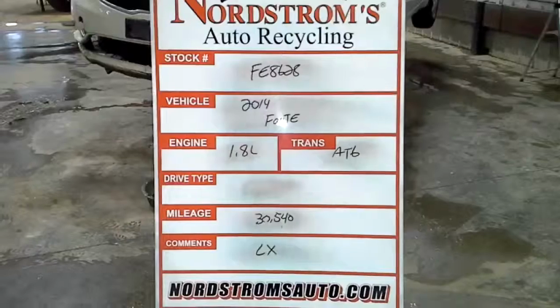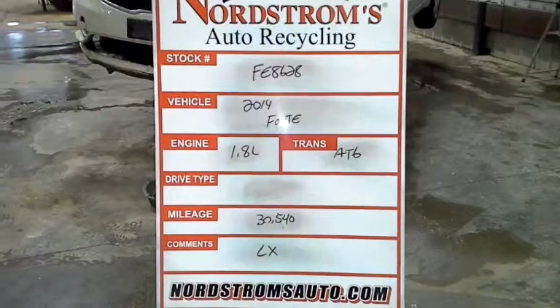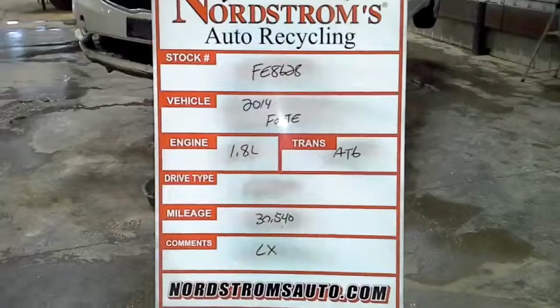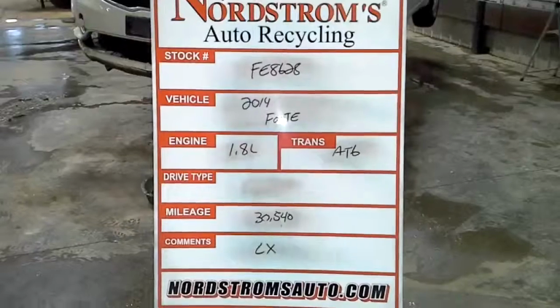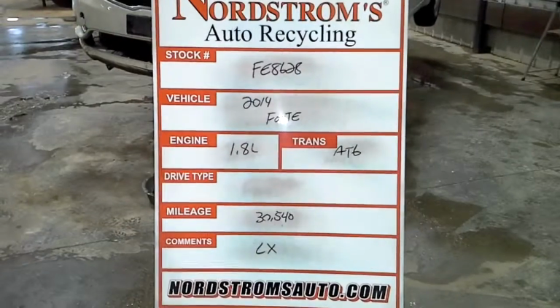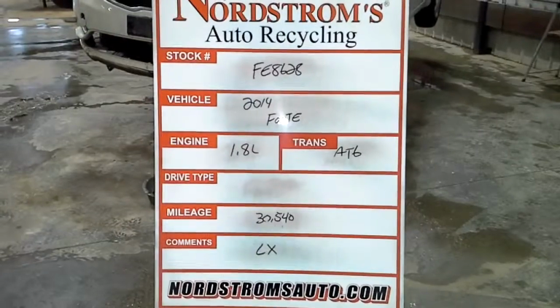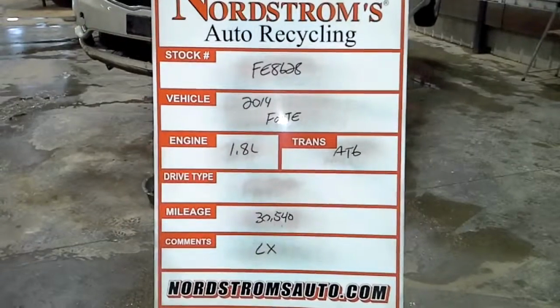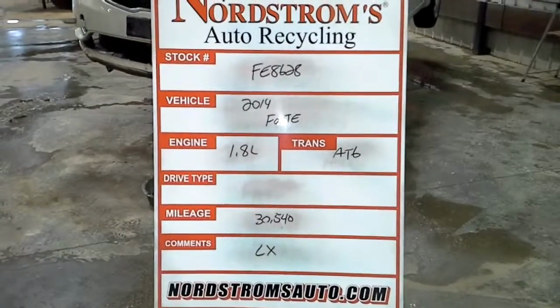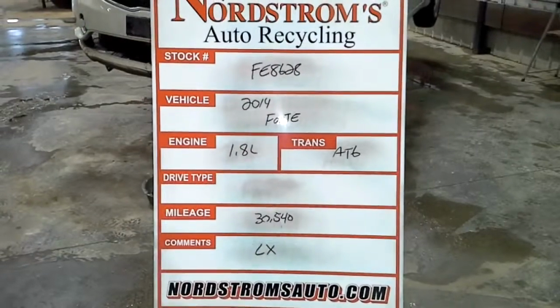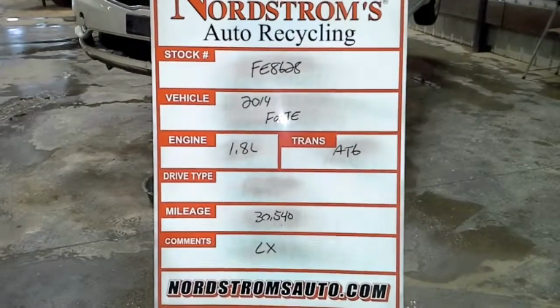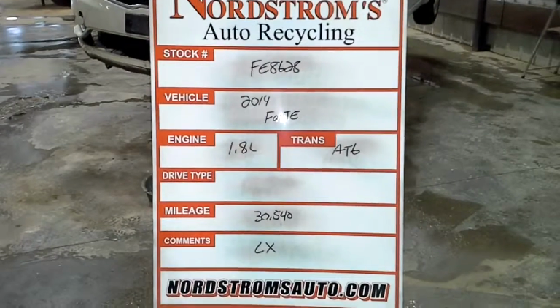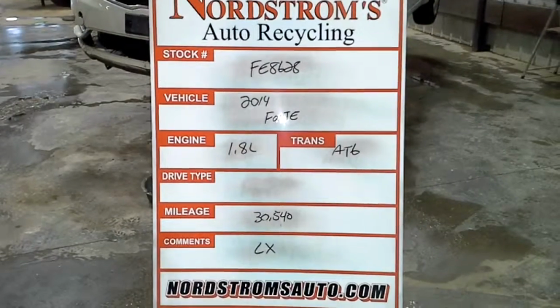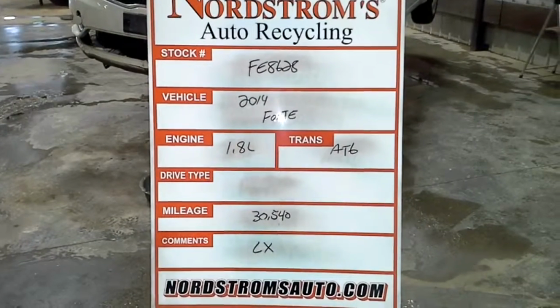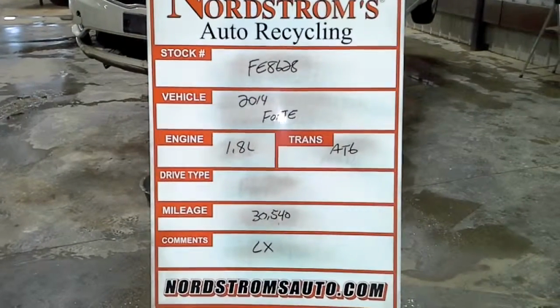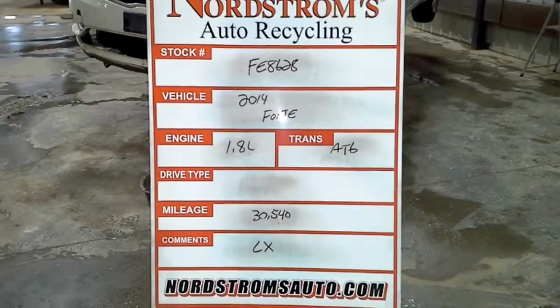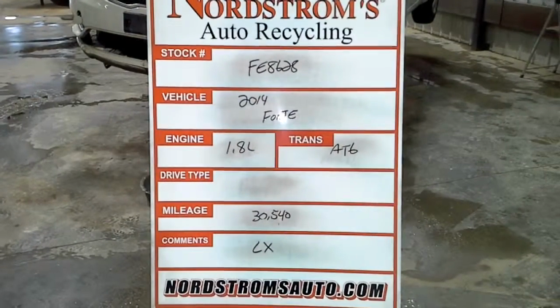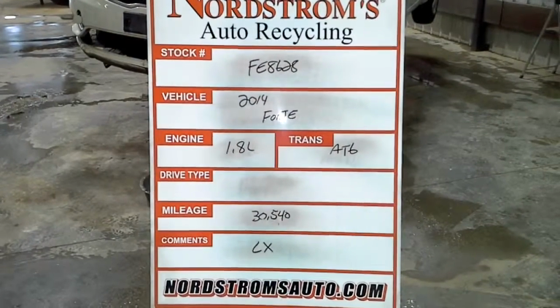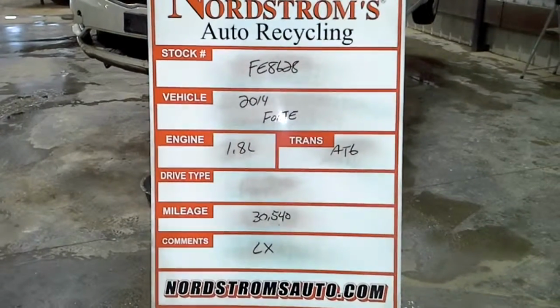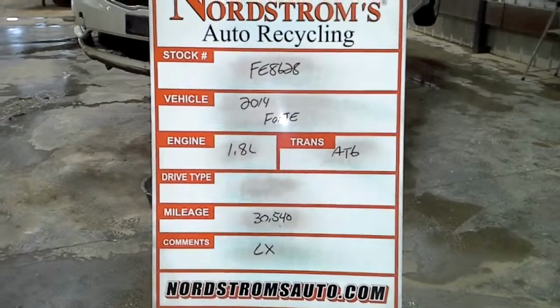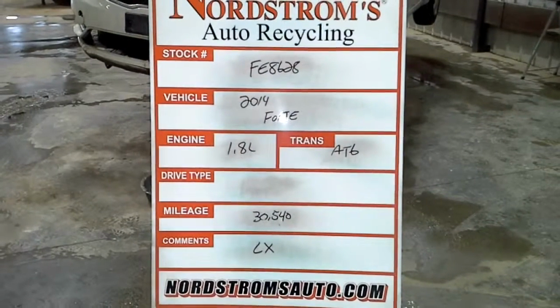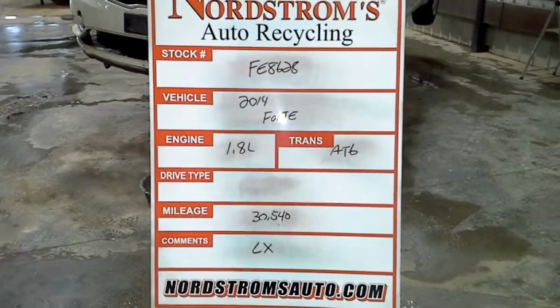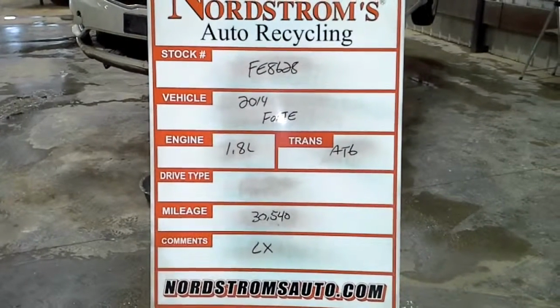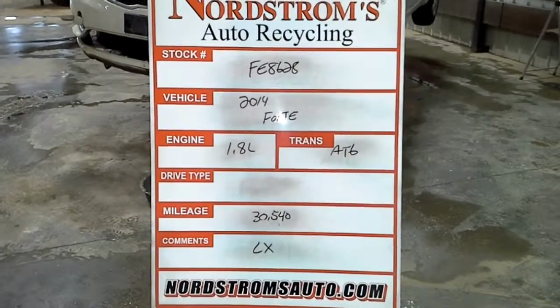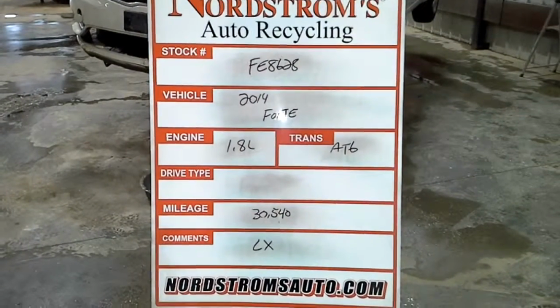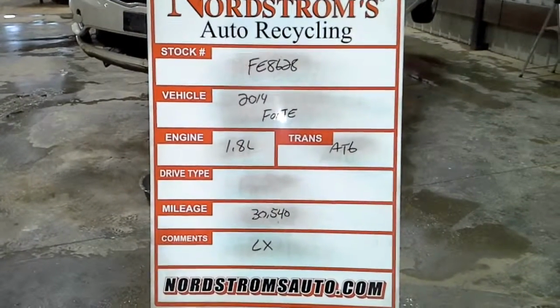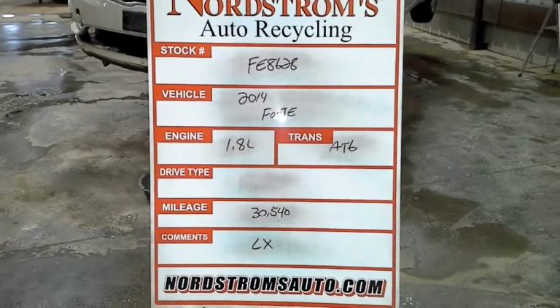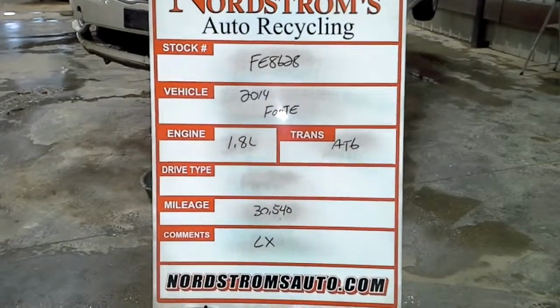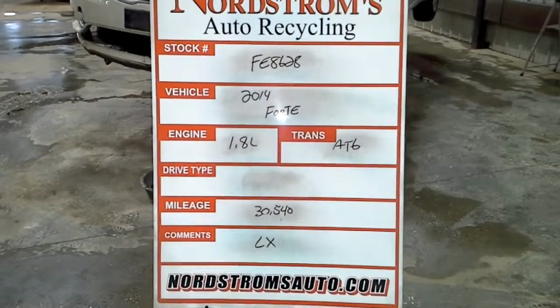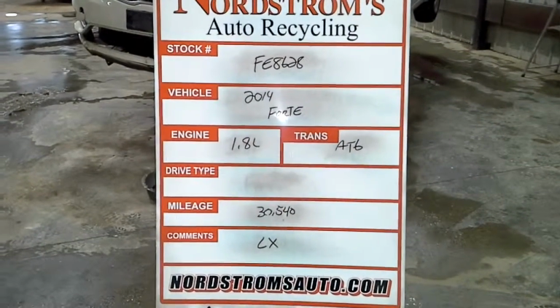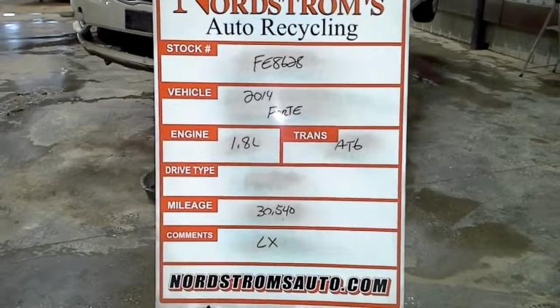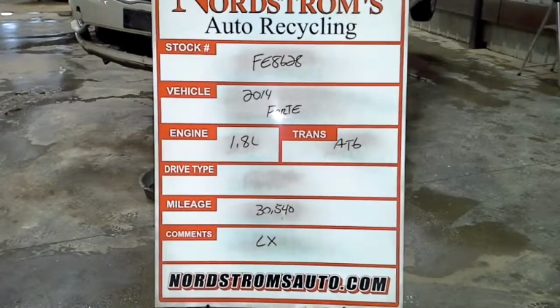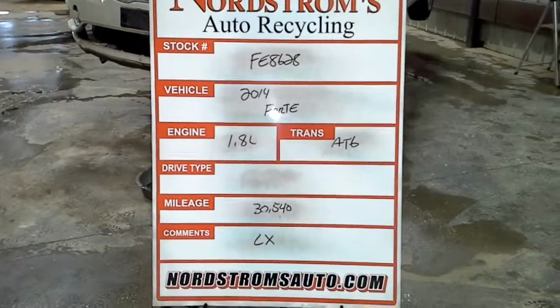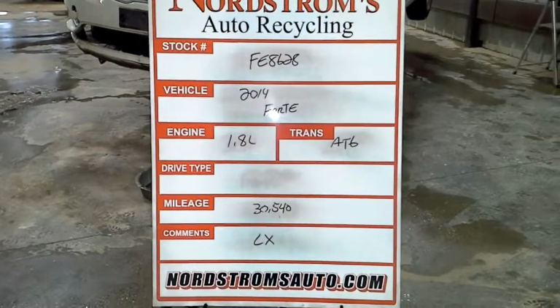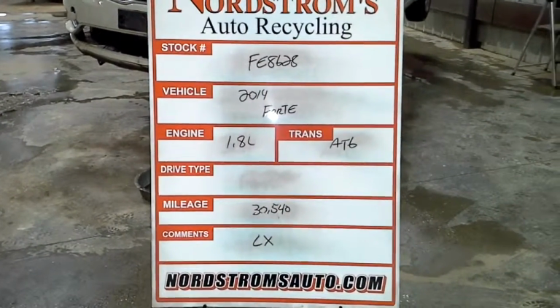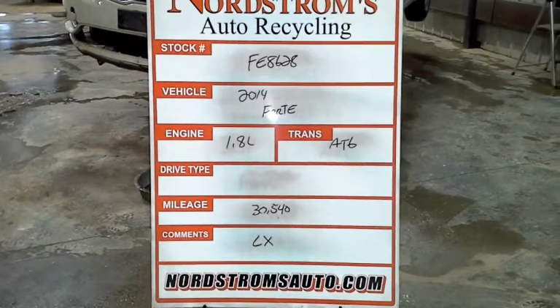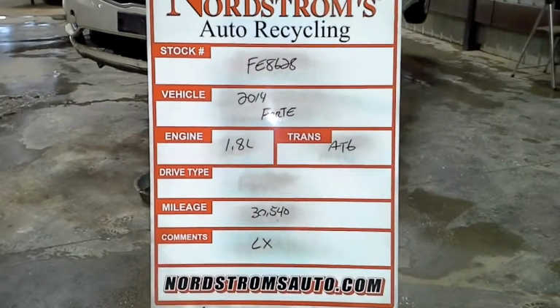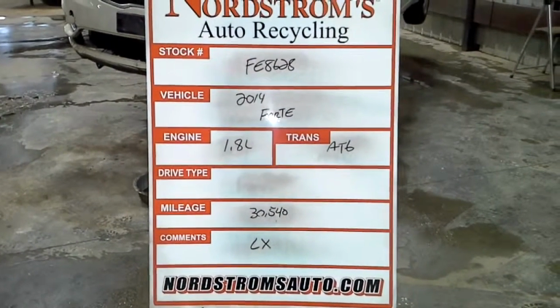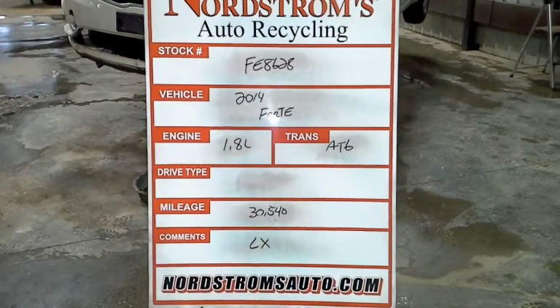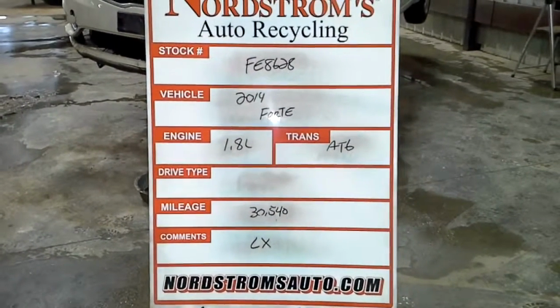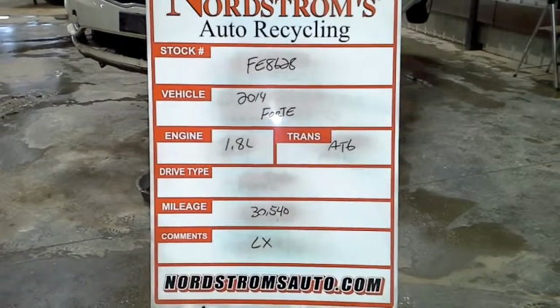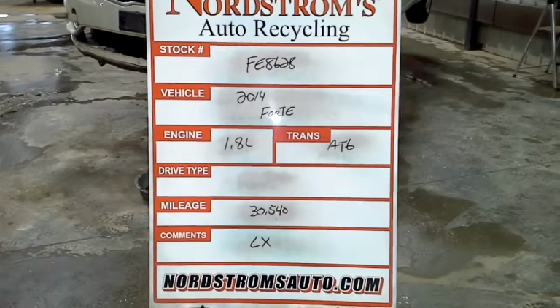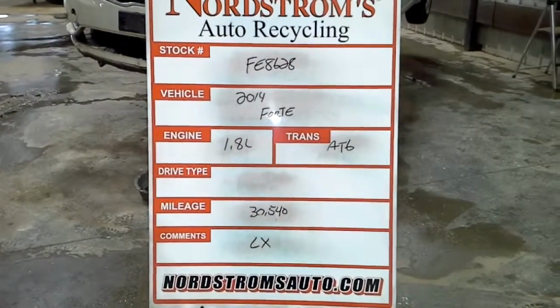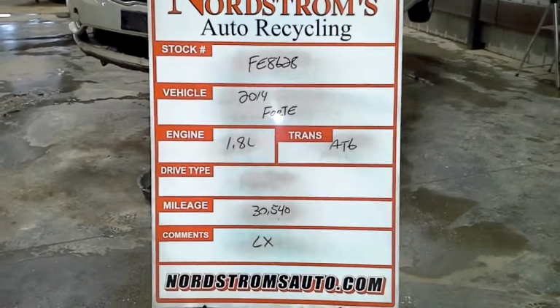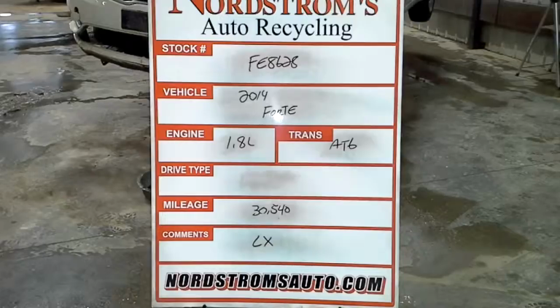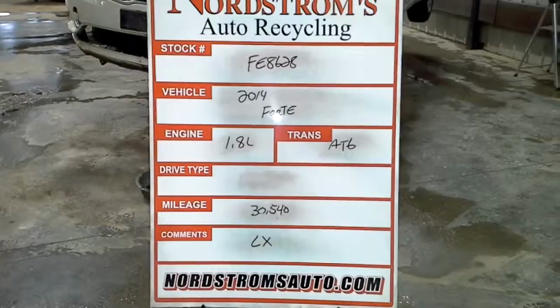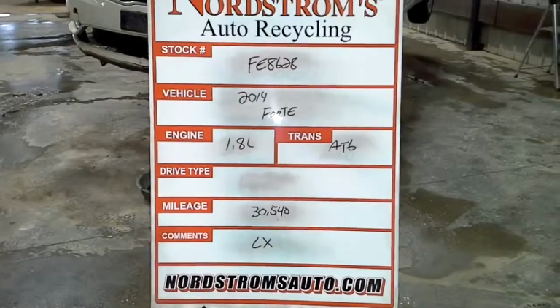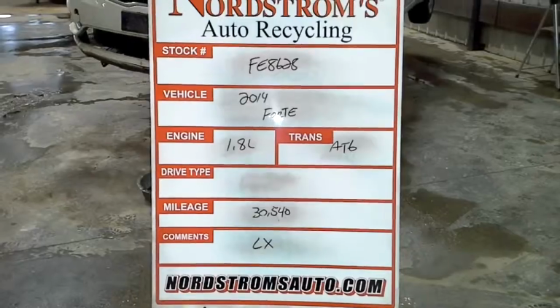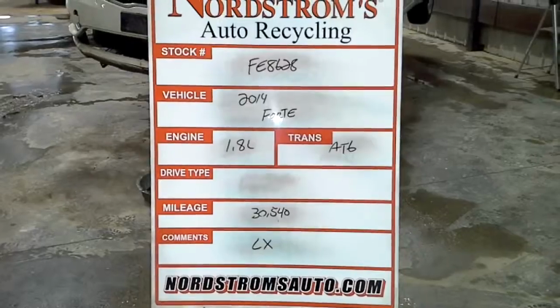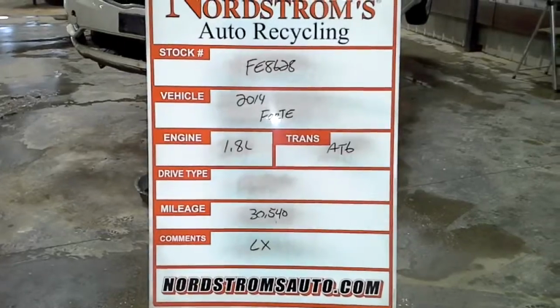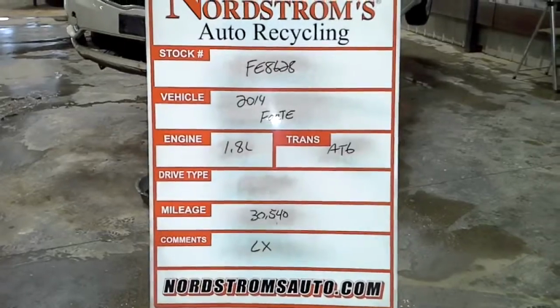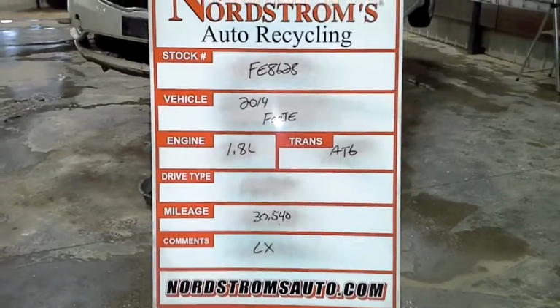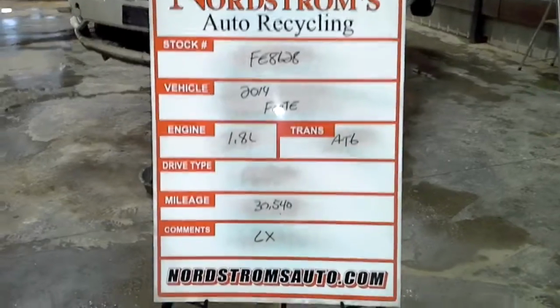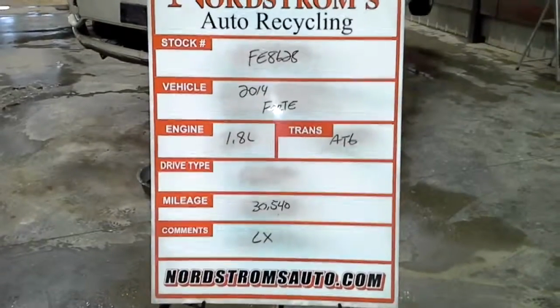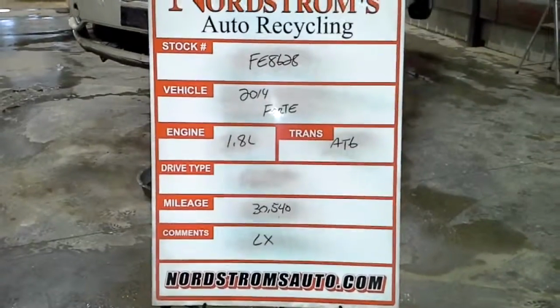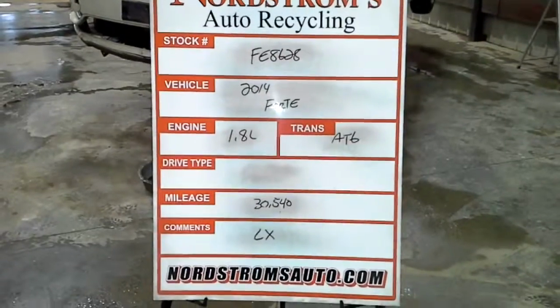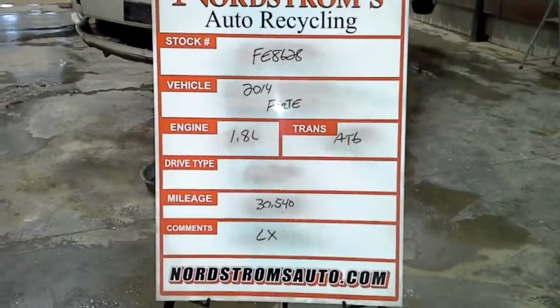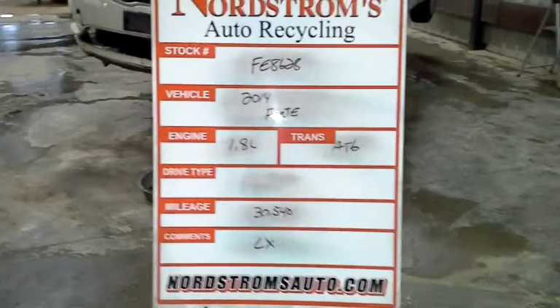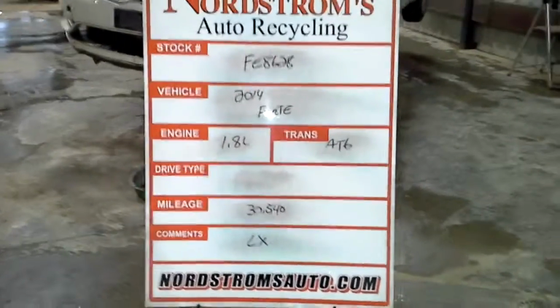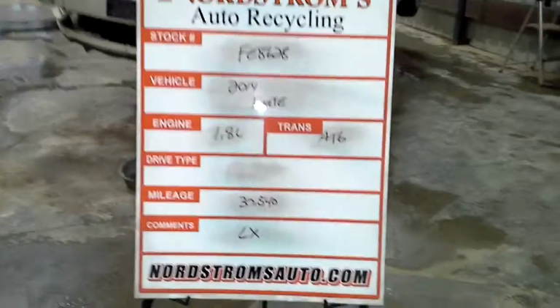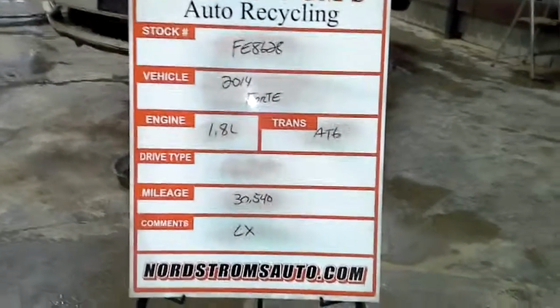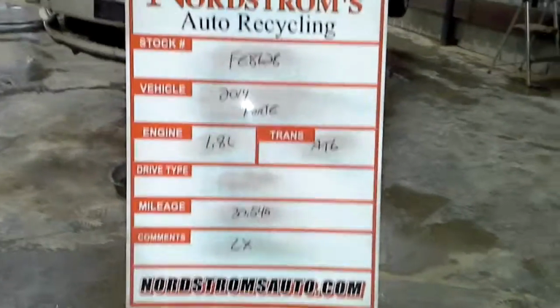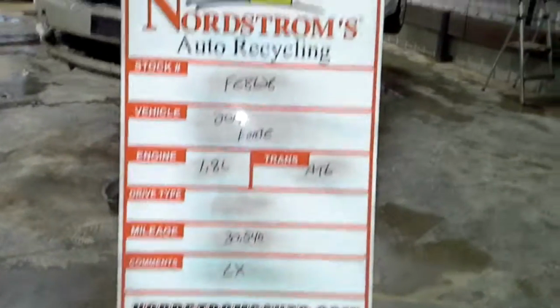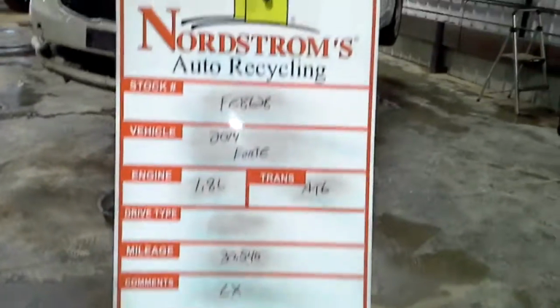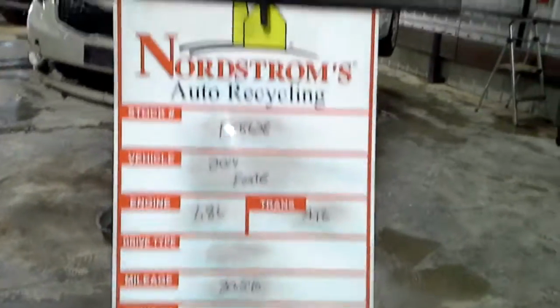Stock number FE 8628, 2014 Kia Forte, 1.8 liter automatic 6-speed, 30,540 miles, LX trim.